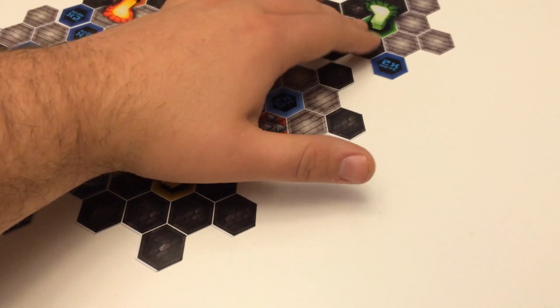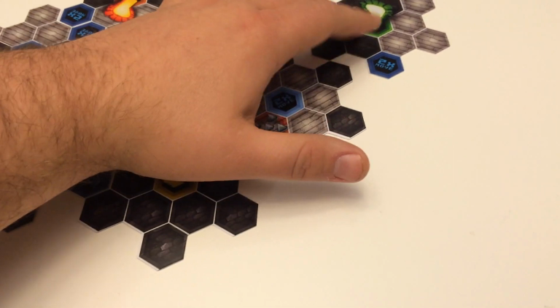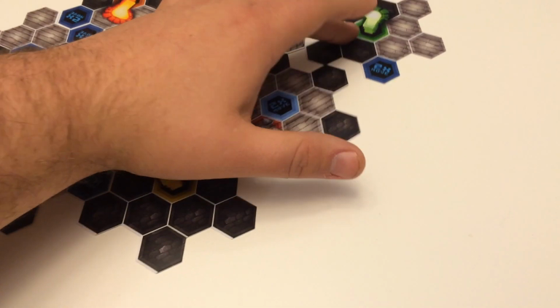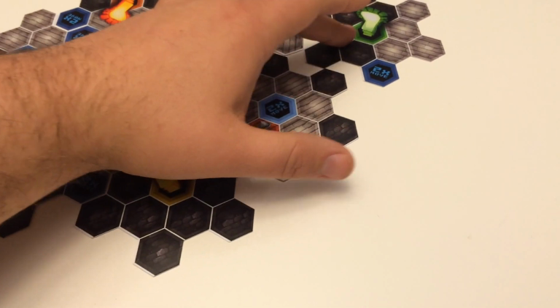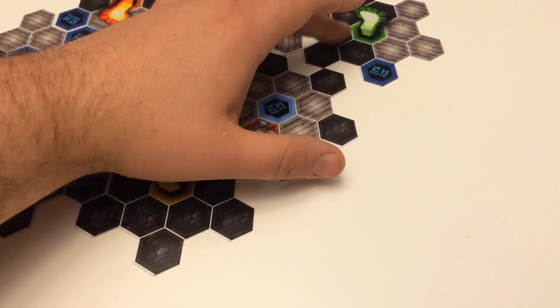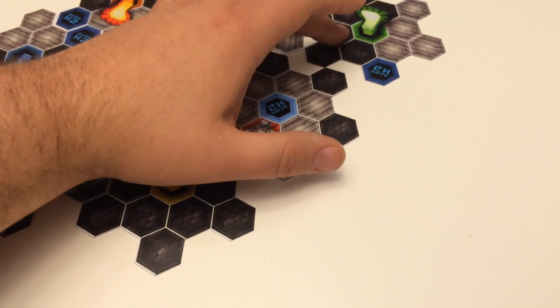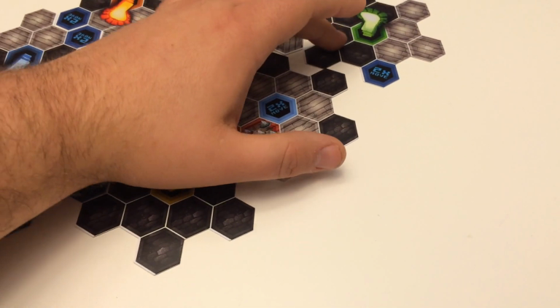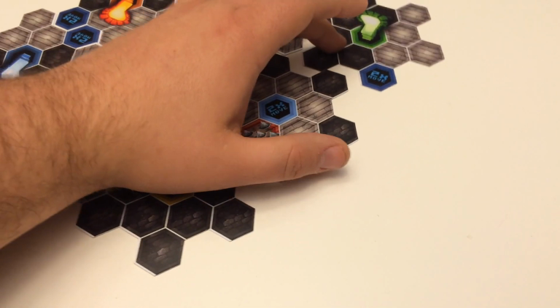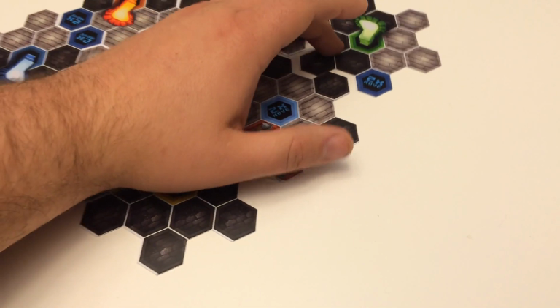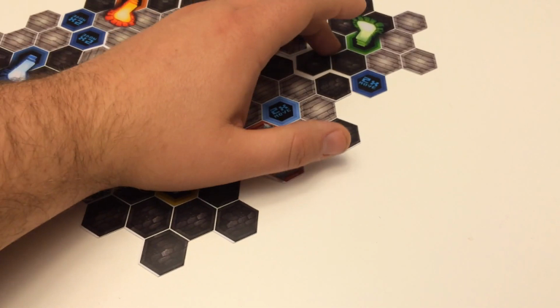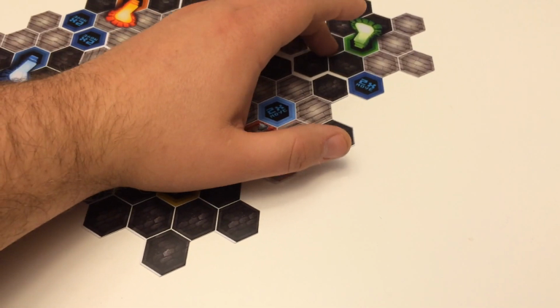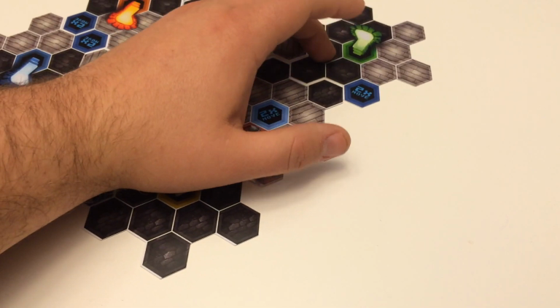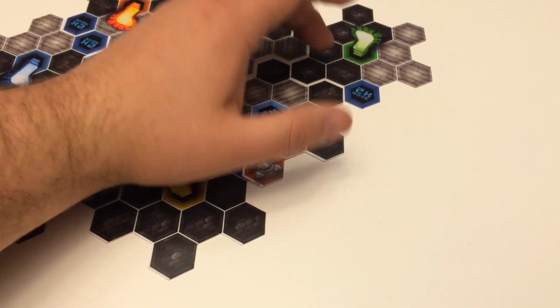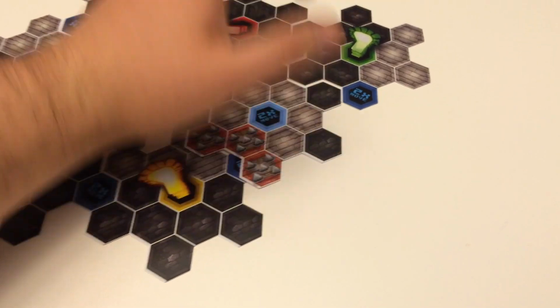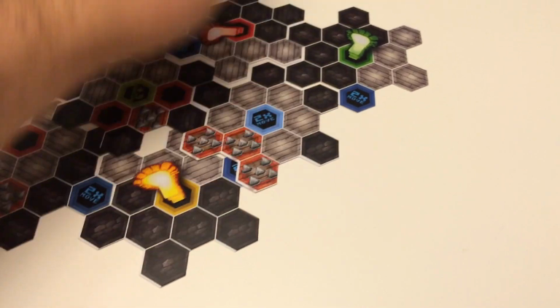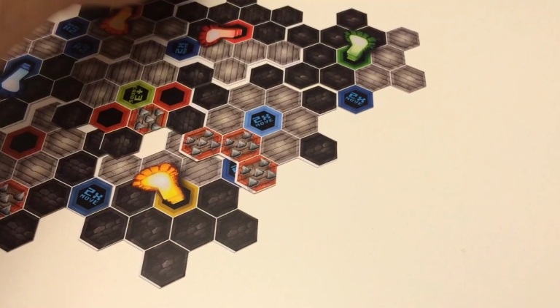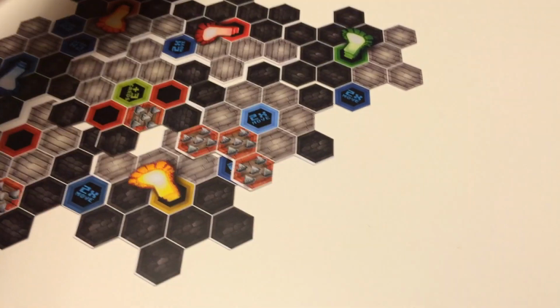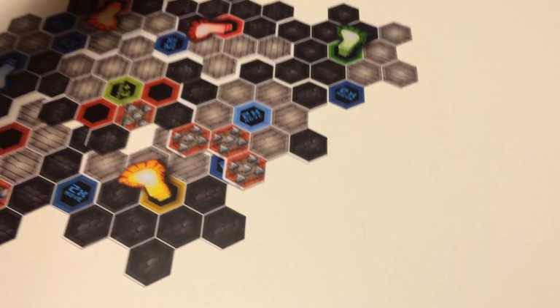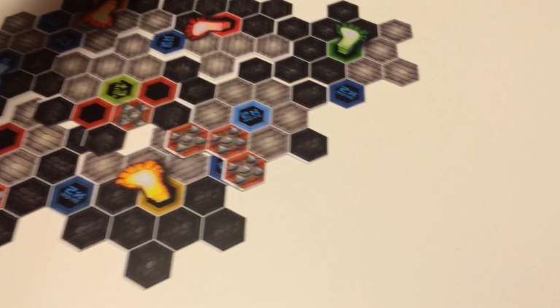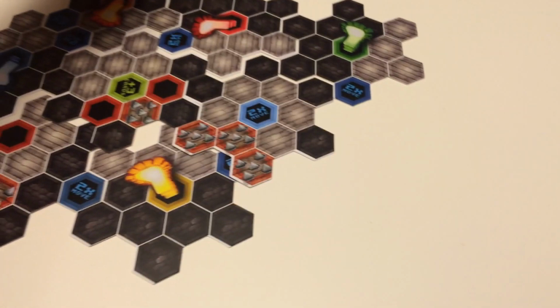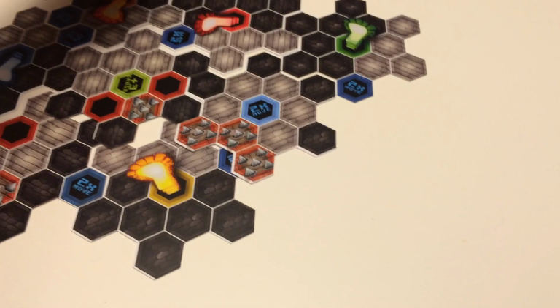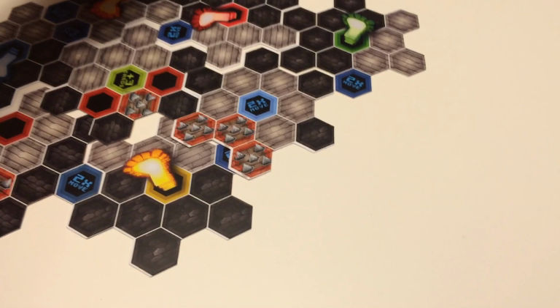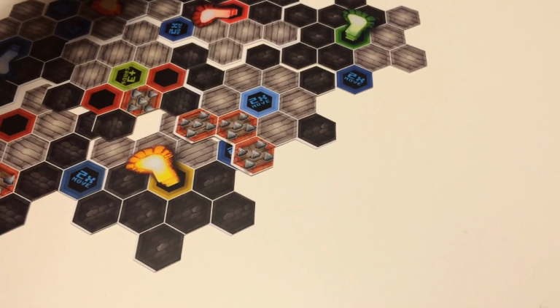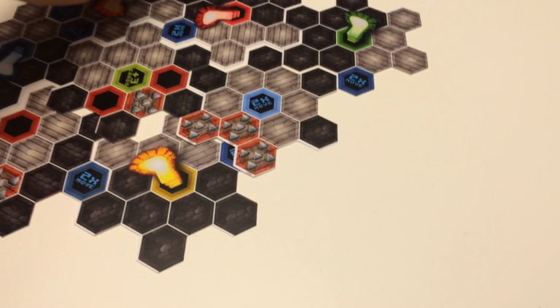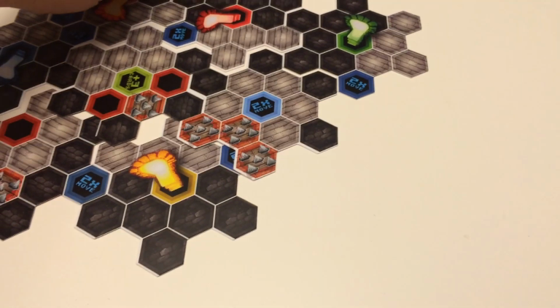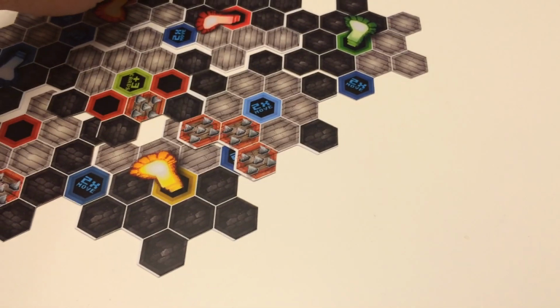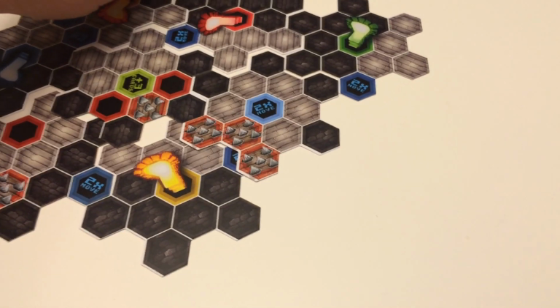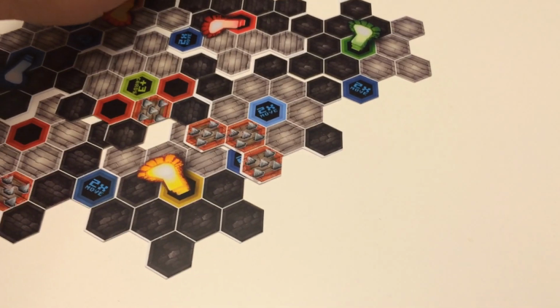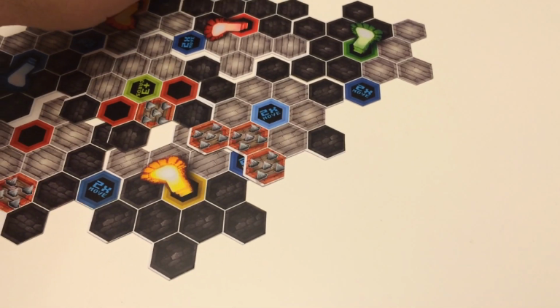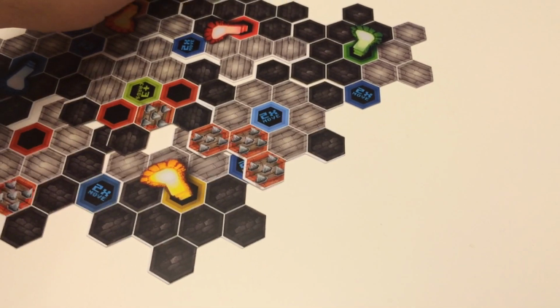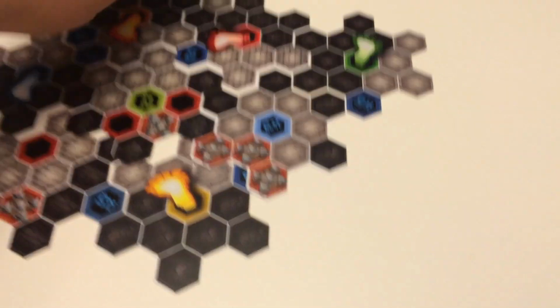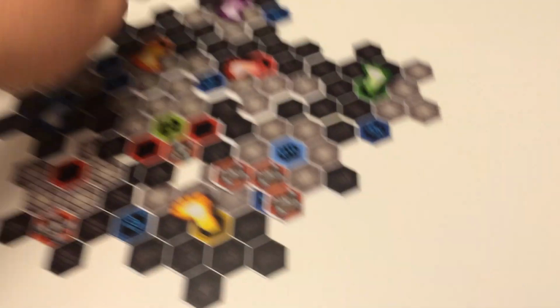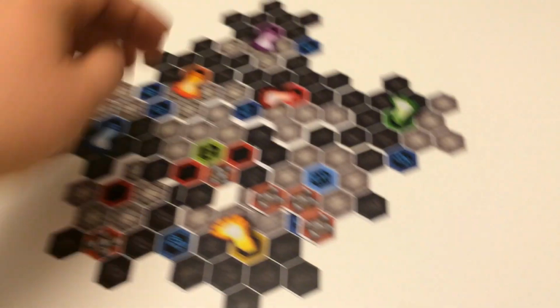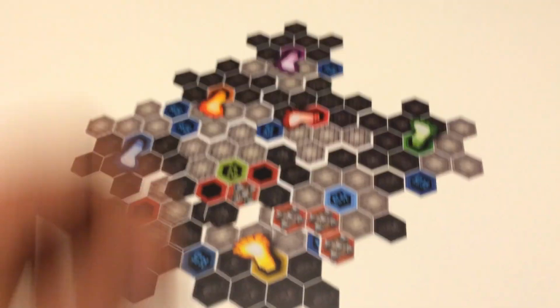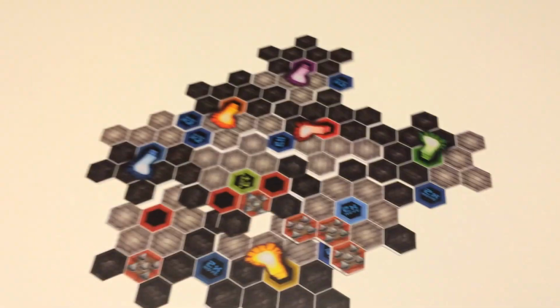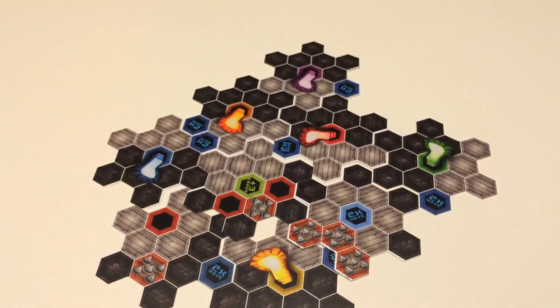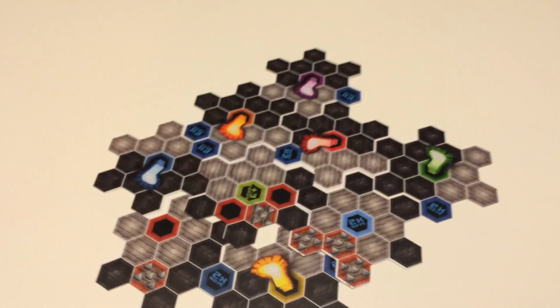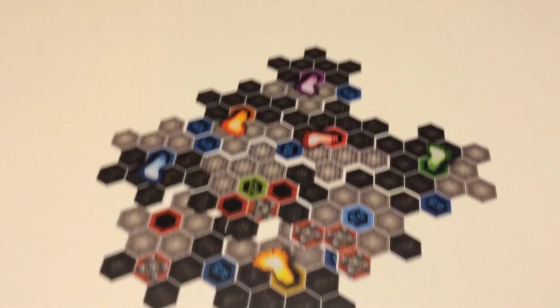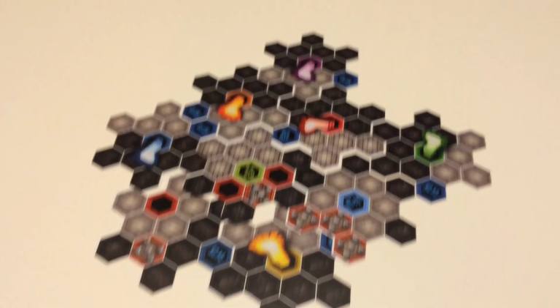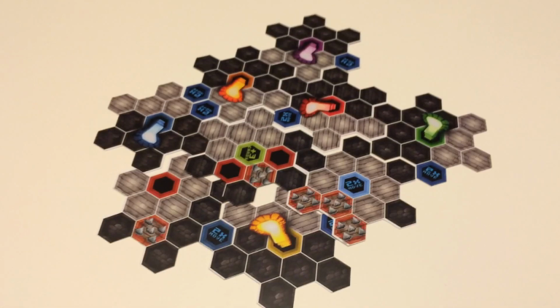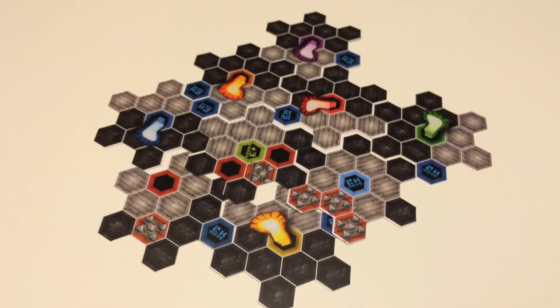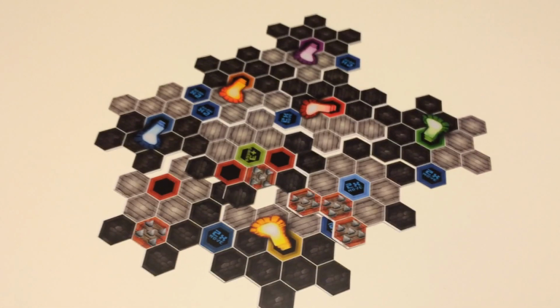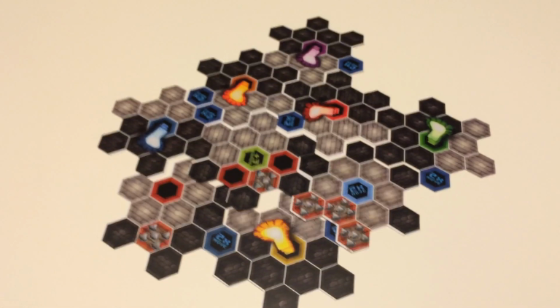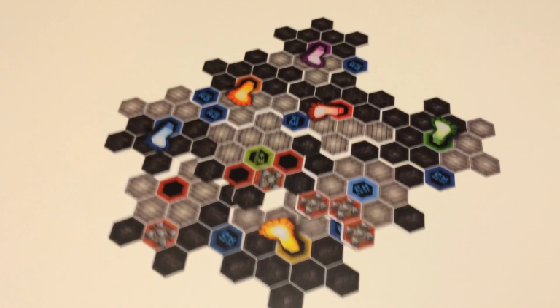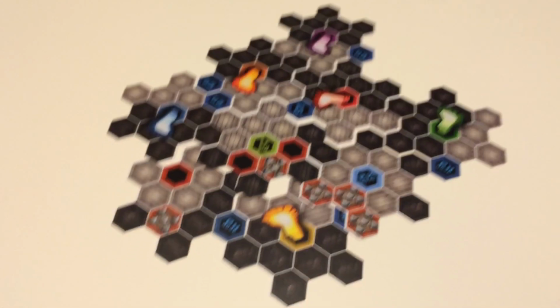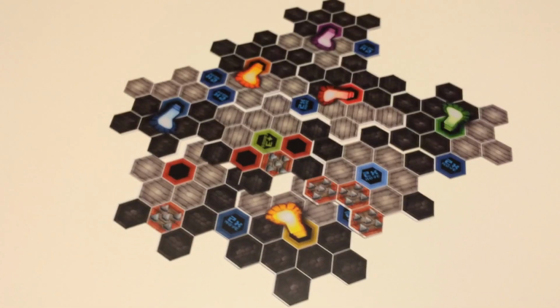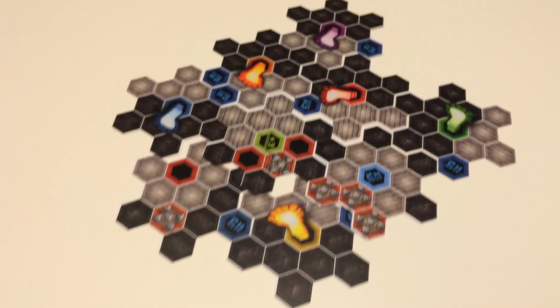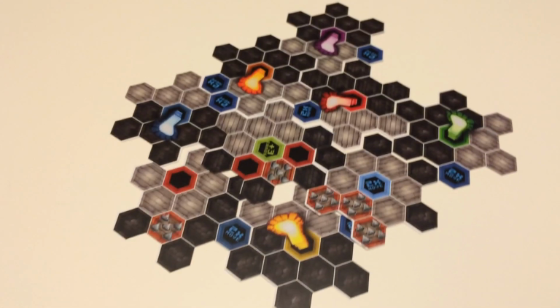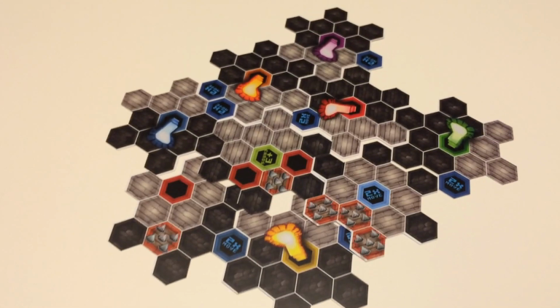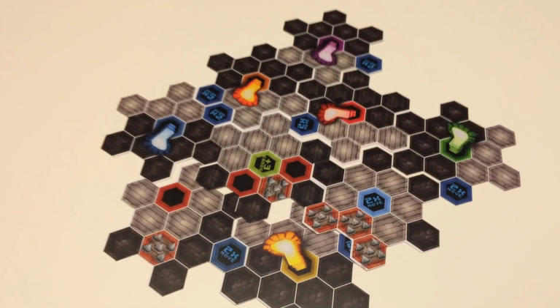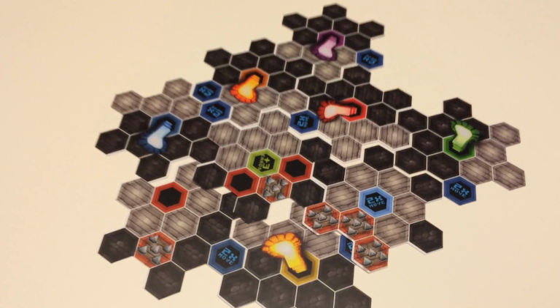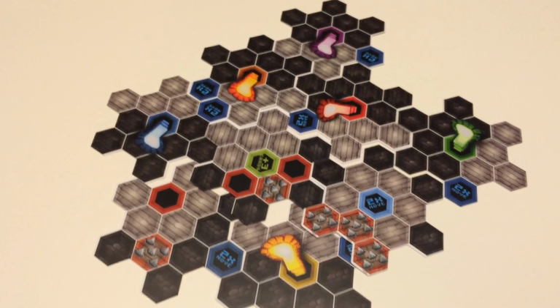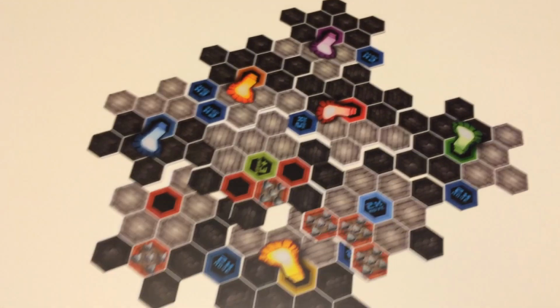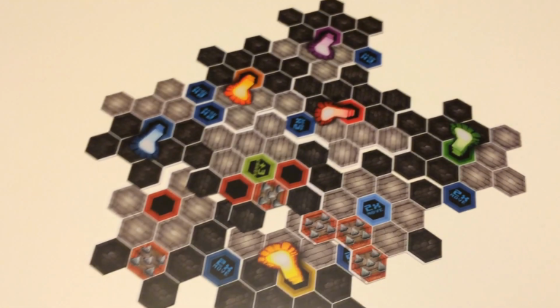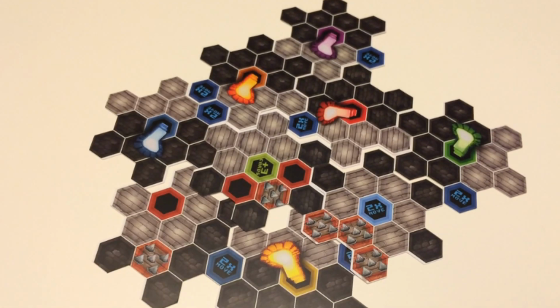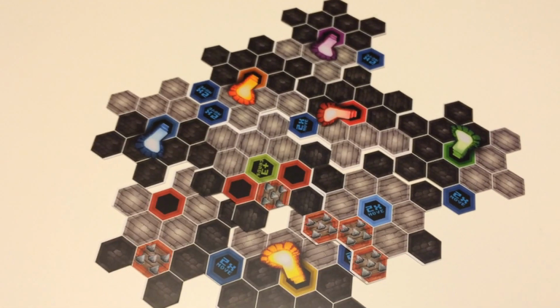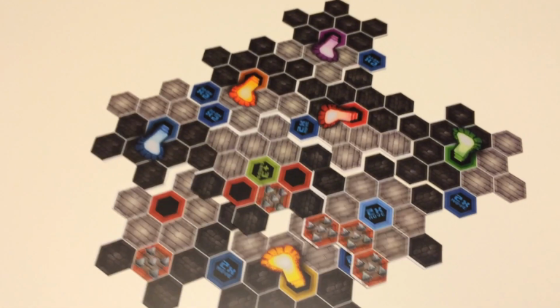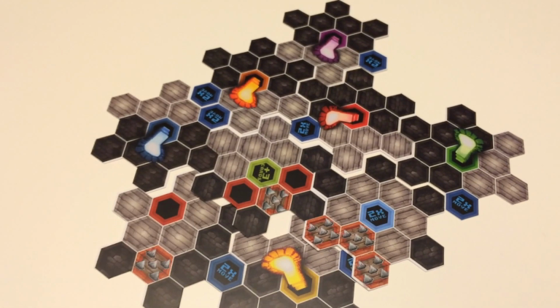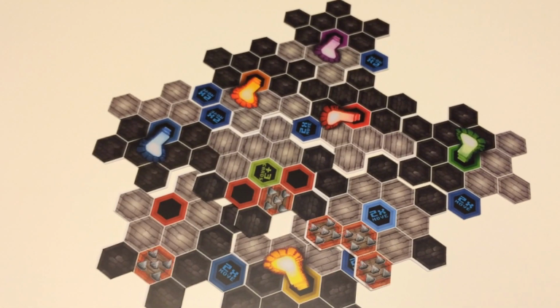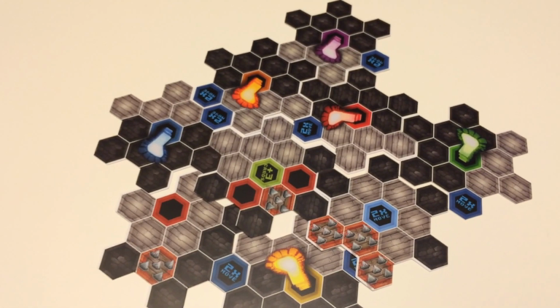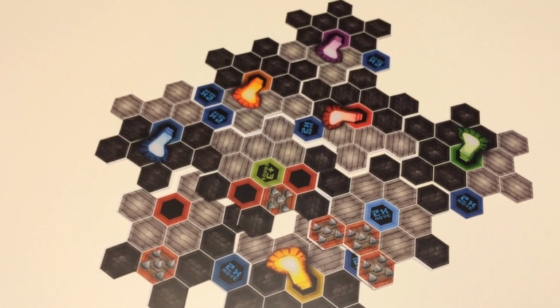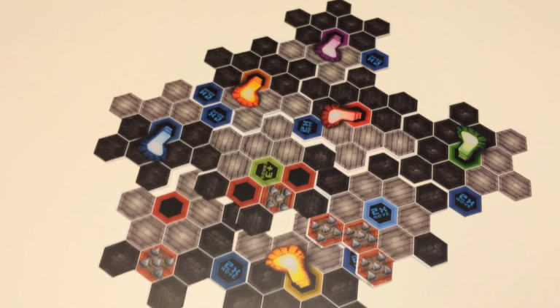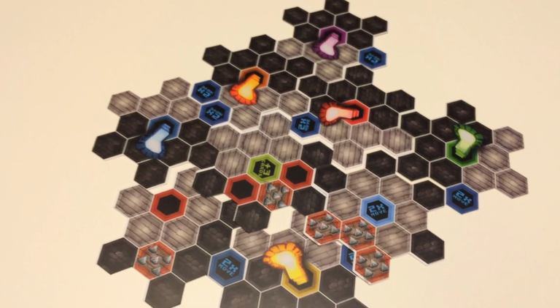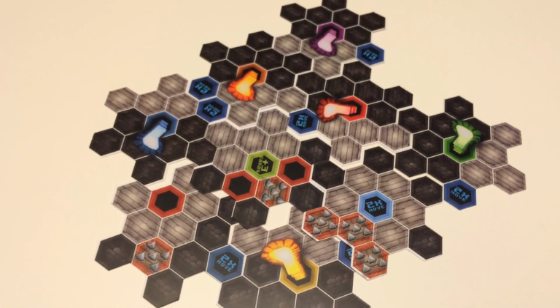Once you get it all plugged in, you're pretty much set. You've got different colors for your start portals, and traps and bonuses are all randomly assigned.